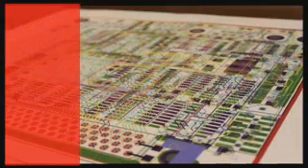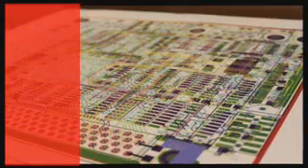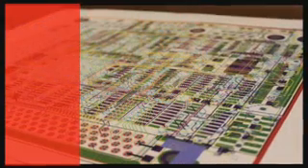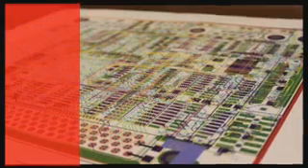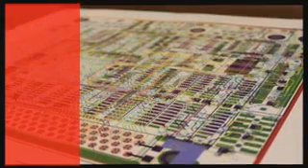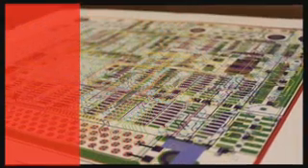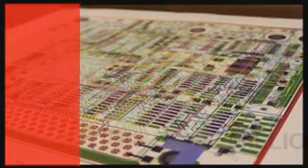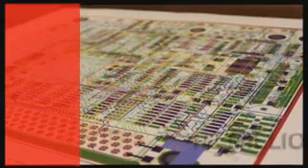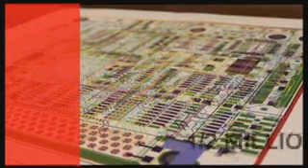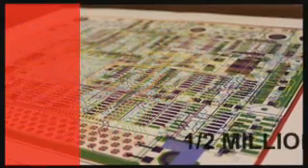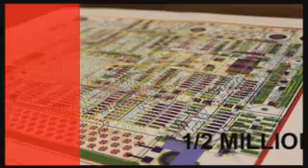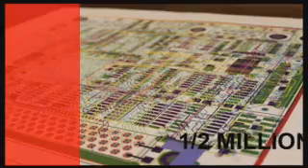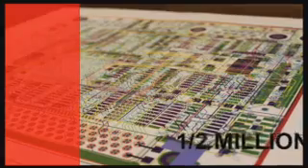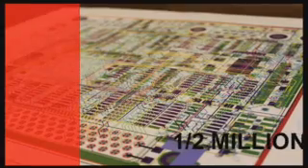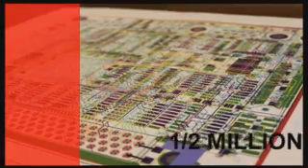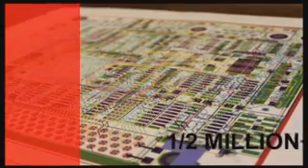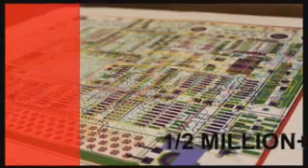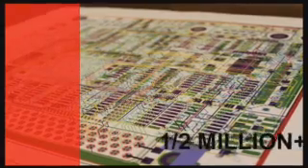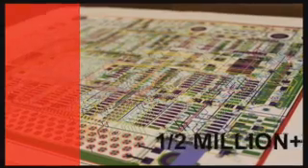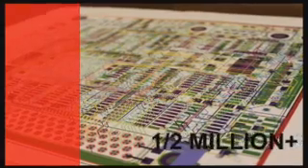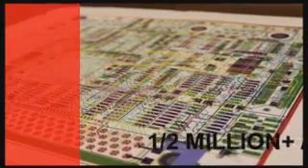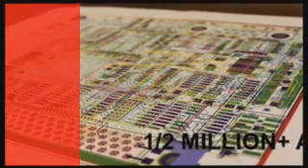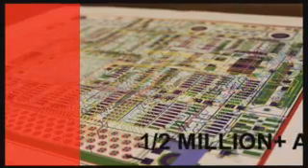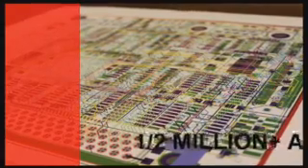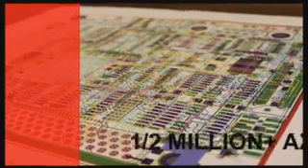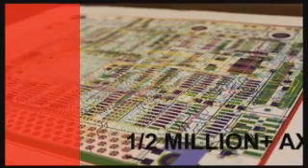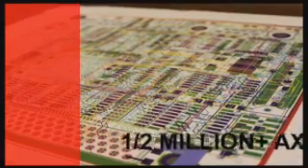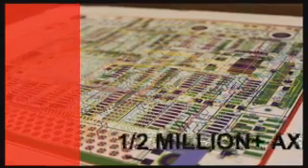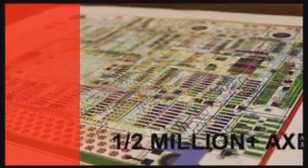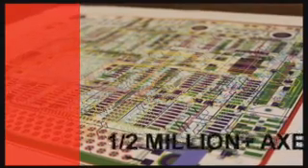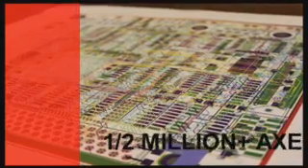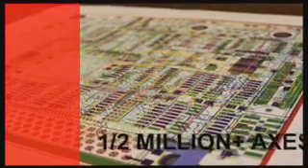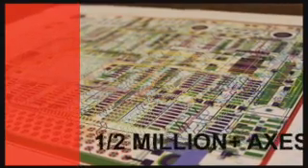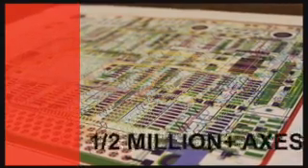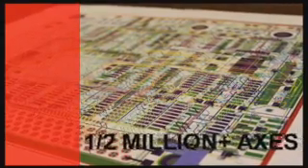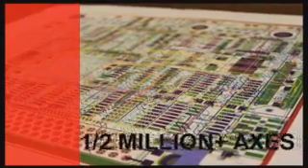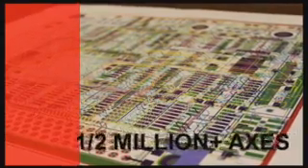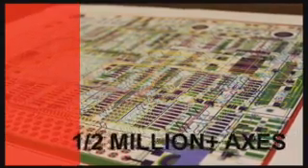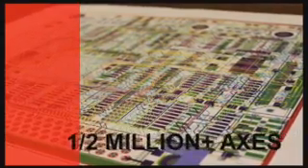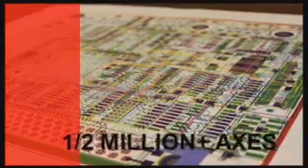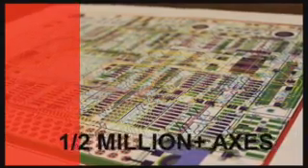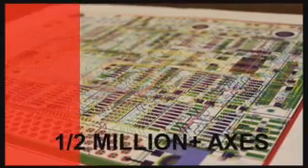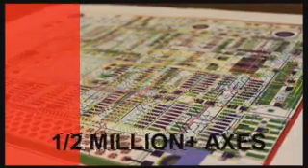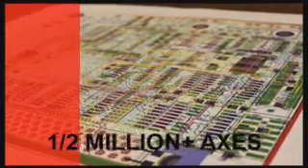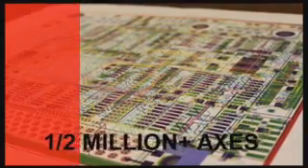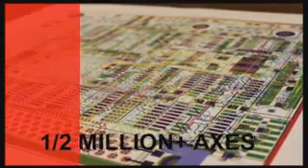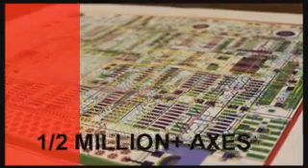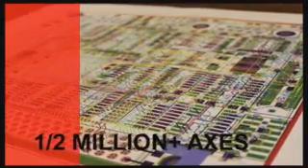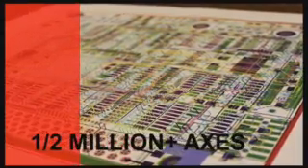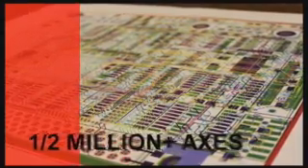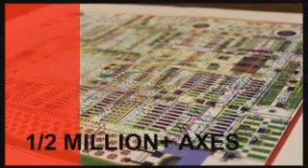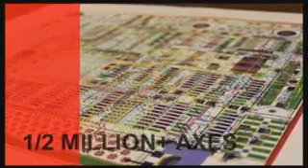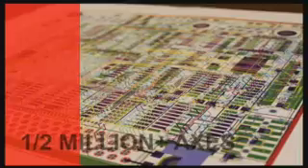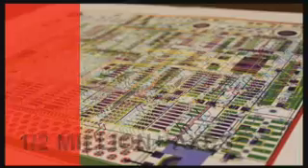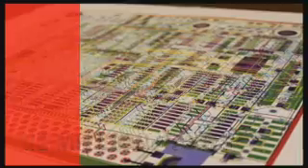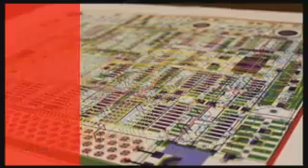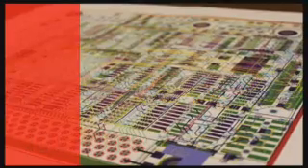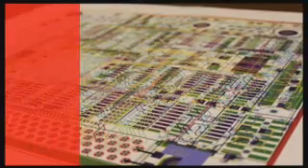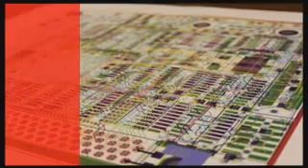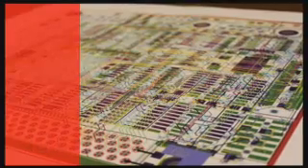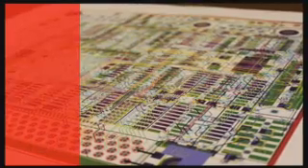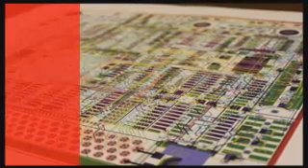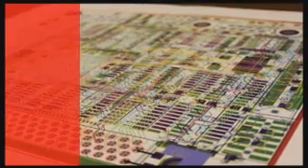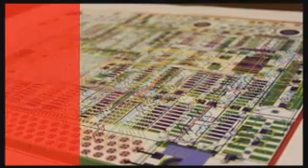With over half a million axes currently in use, Prodex OMS solutions offer unmatched accuracy and reliability.